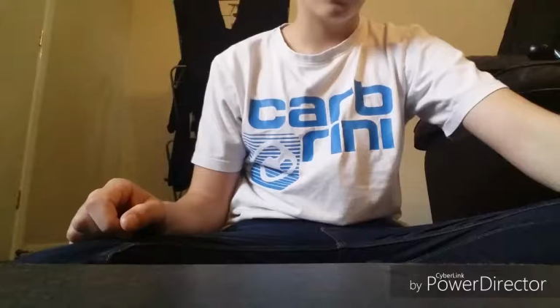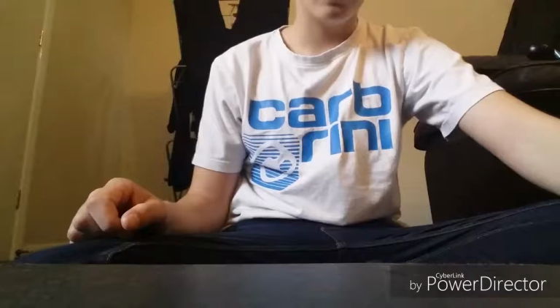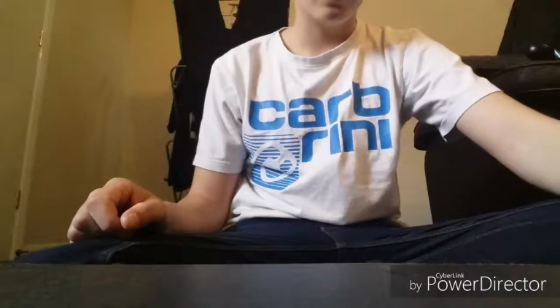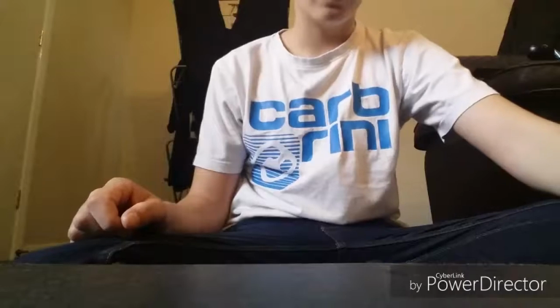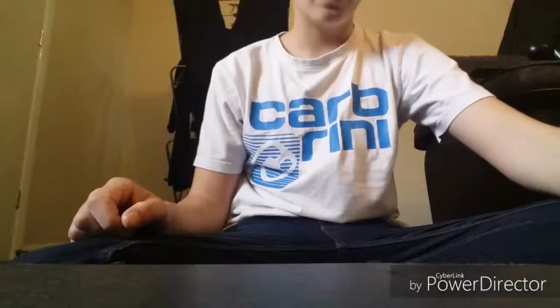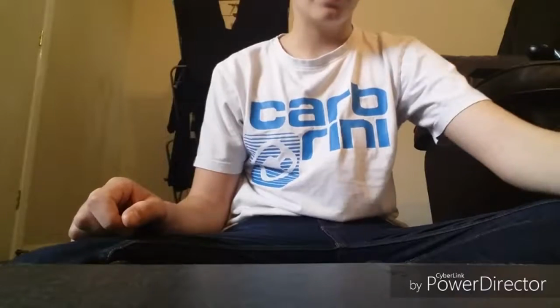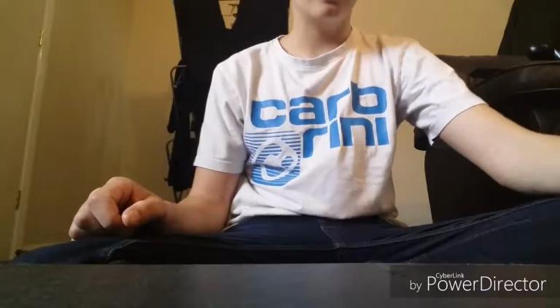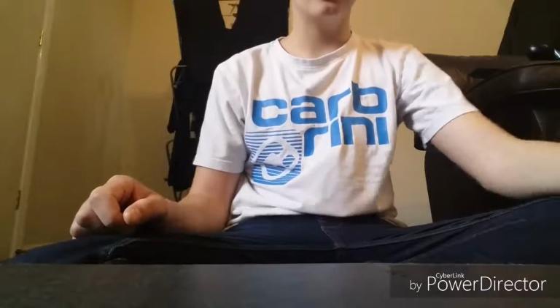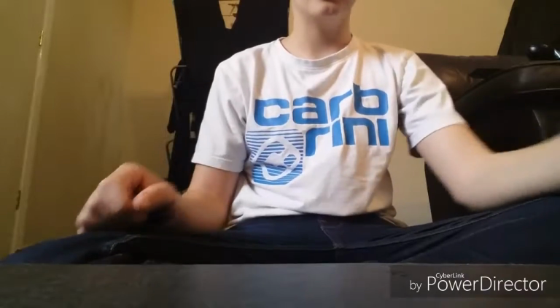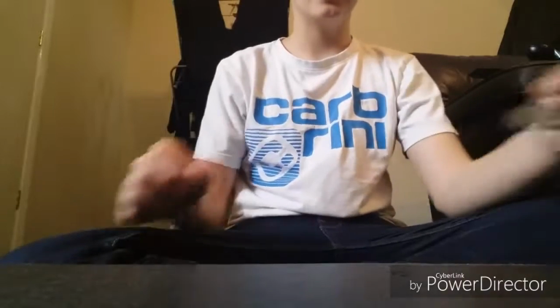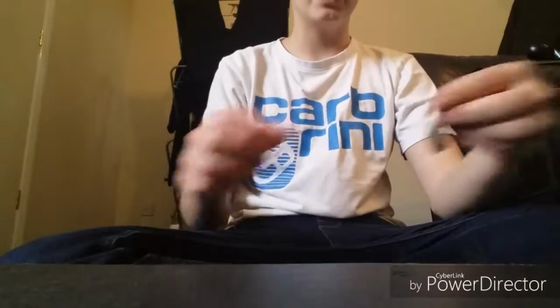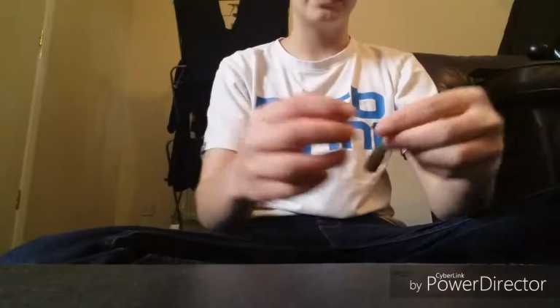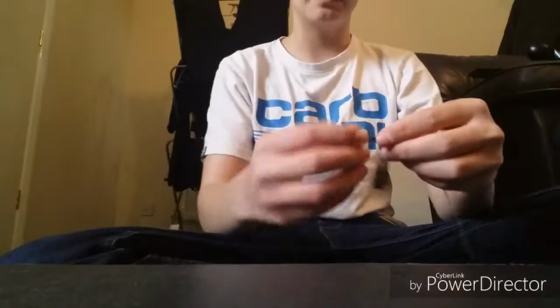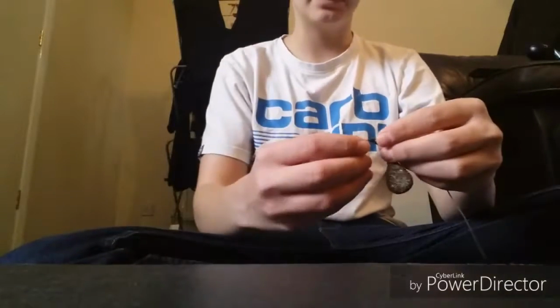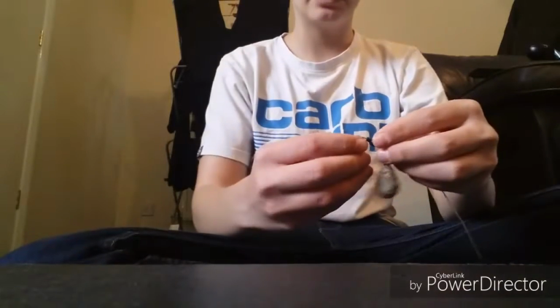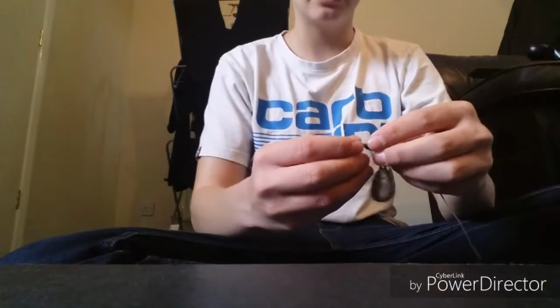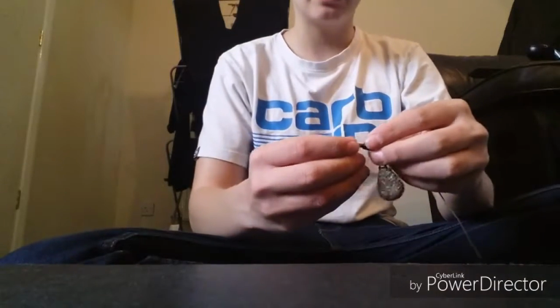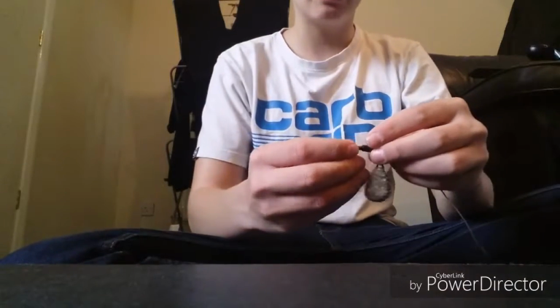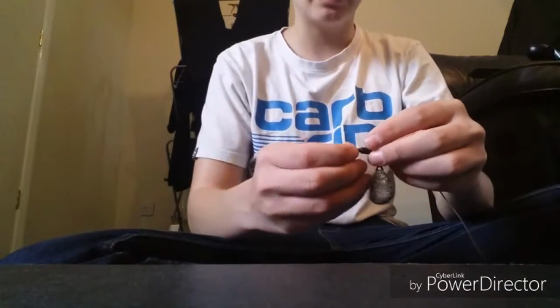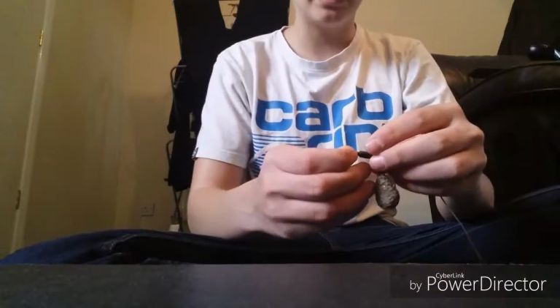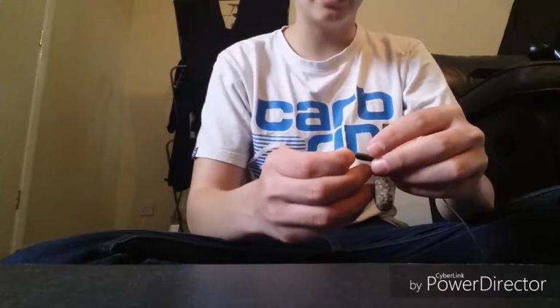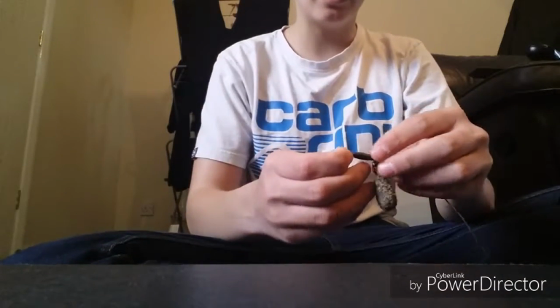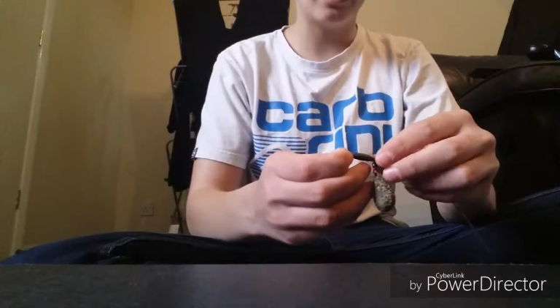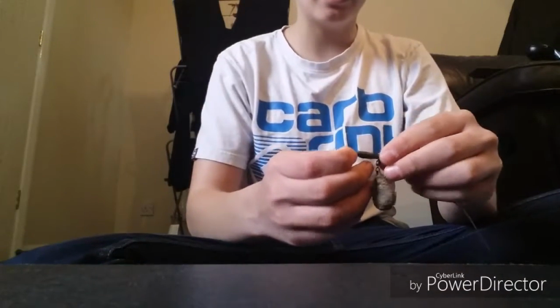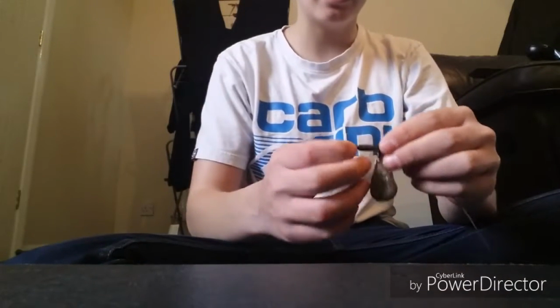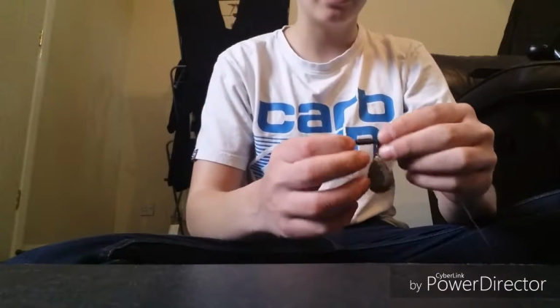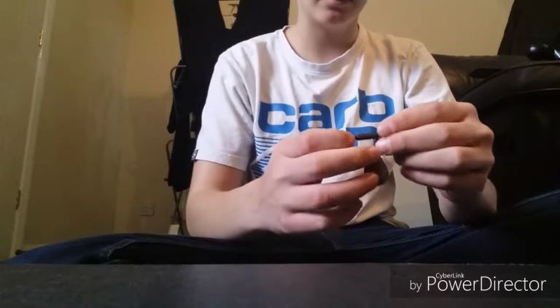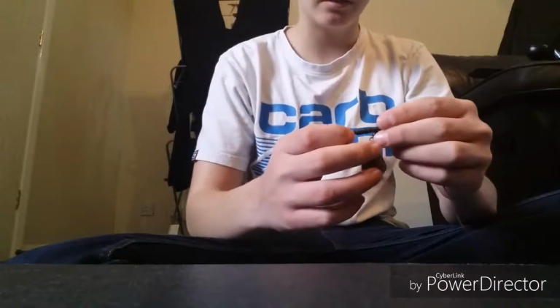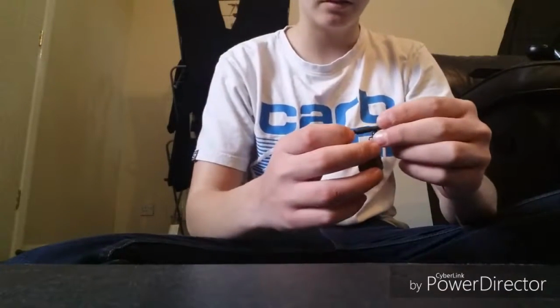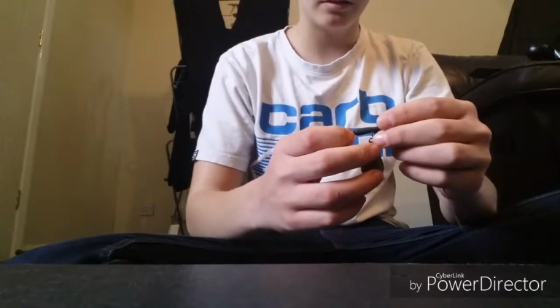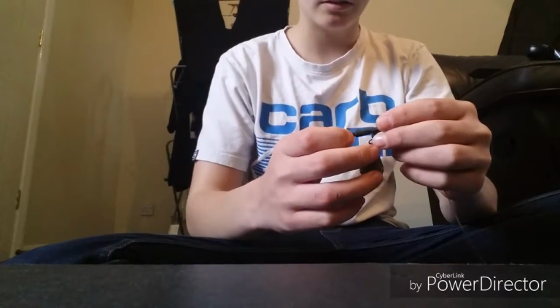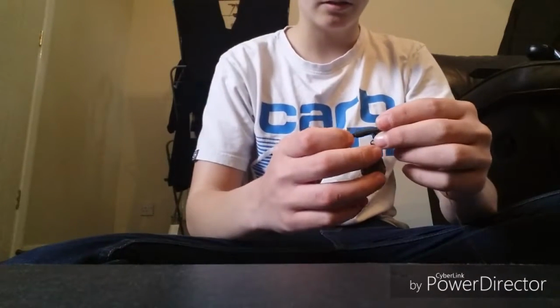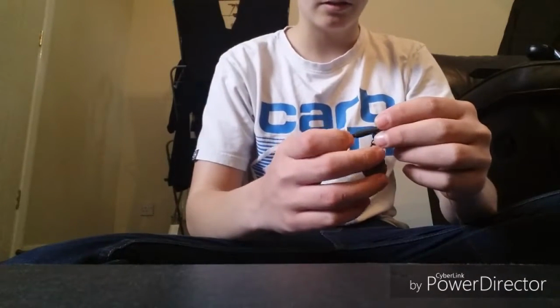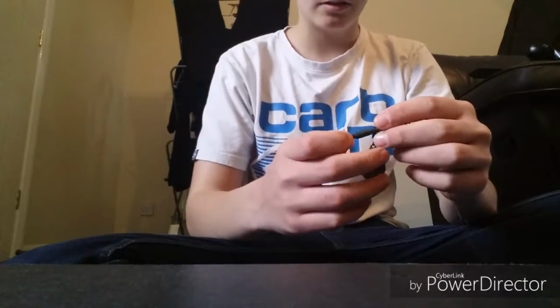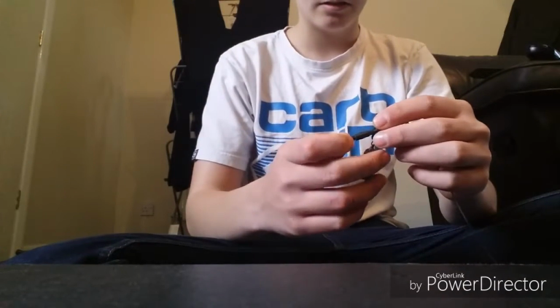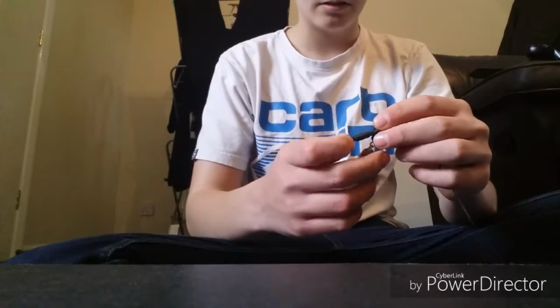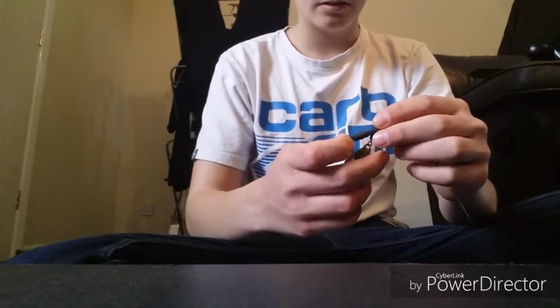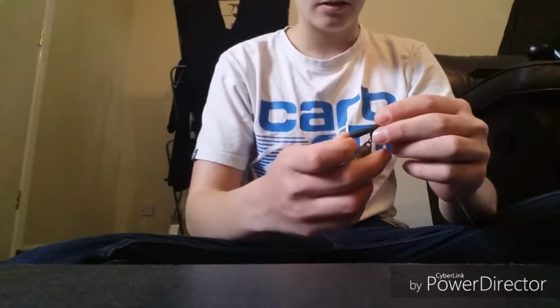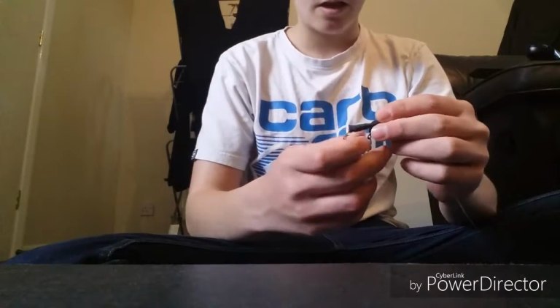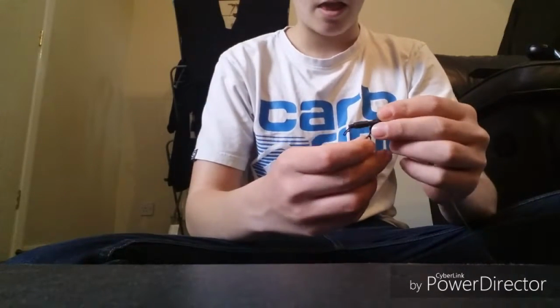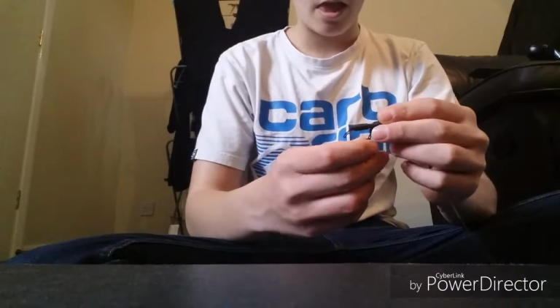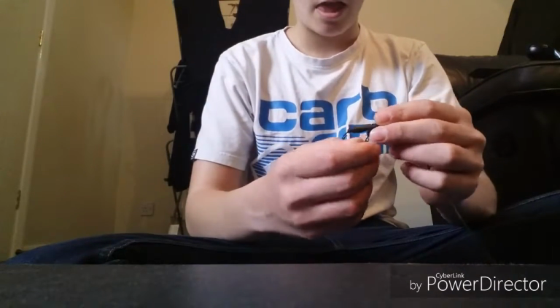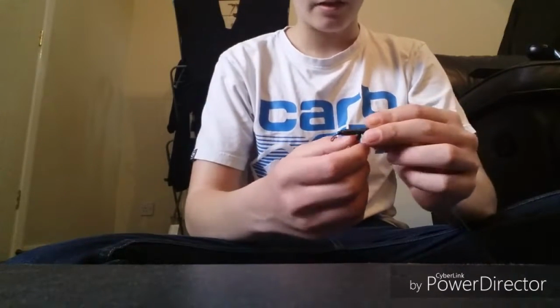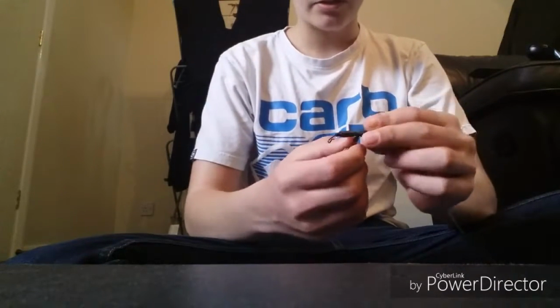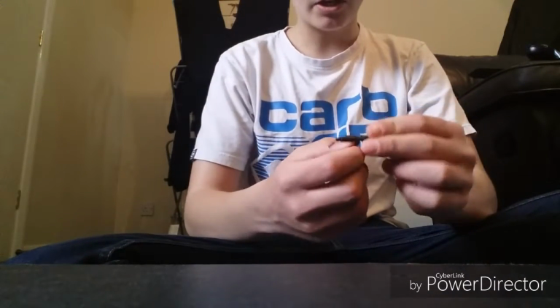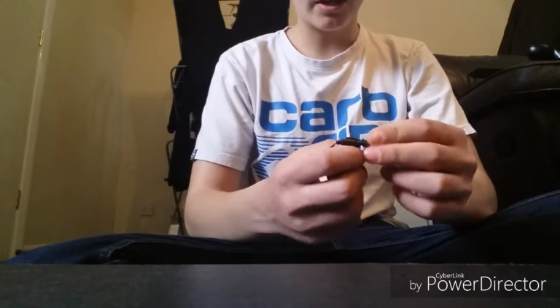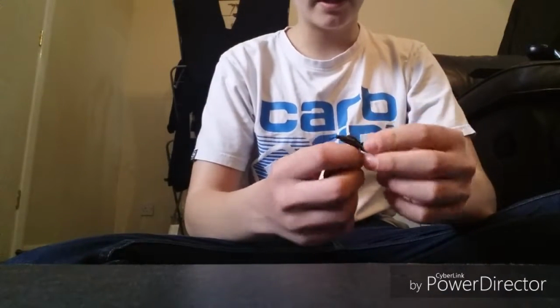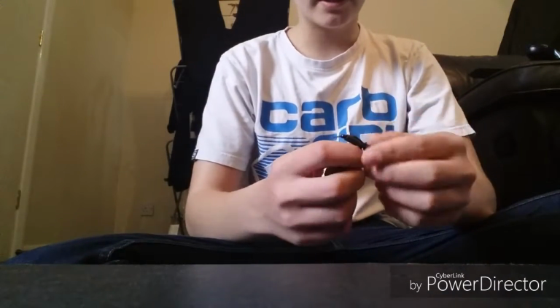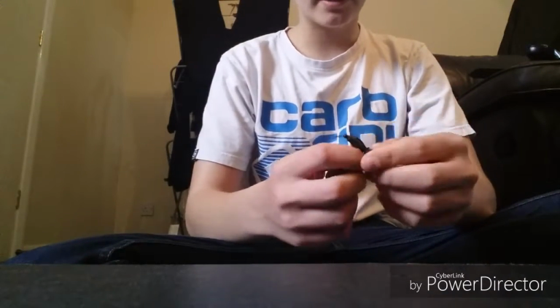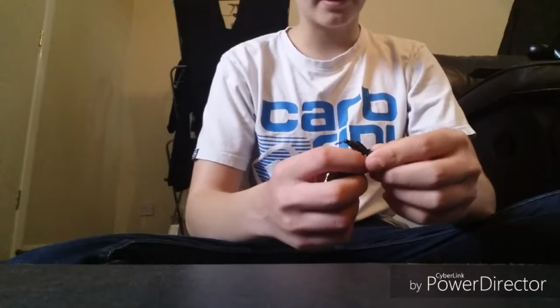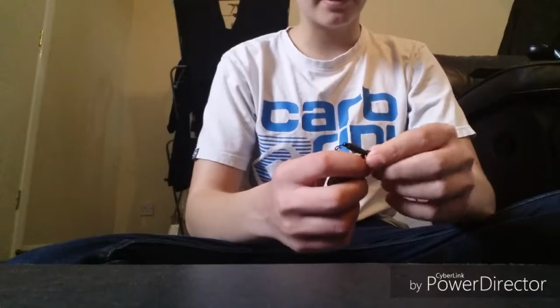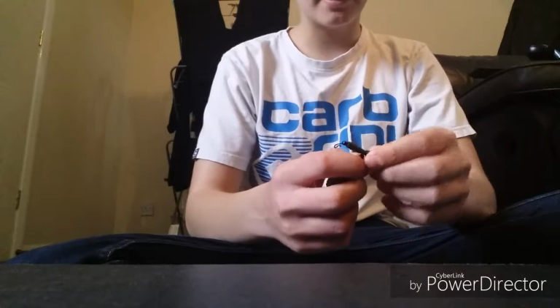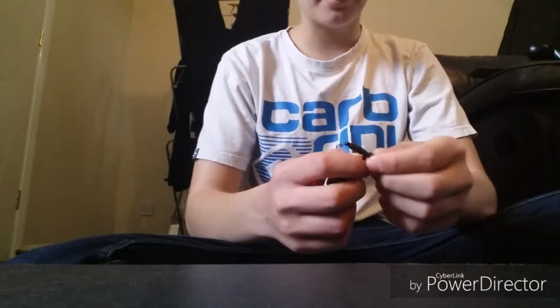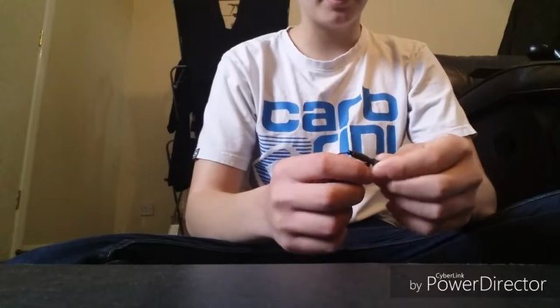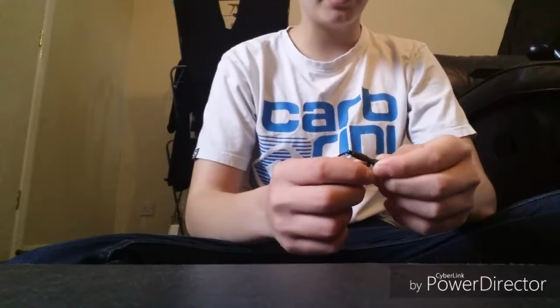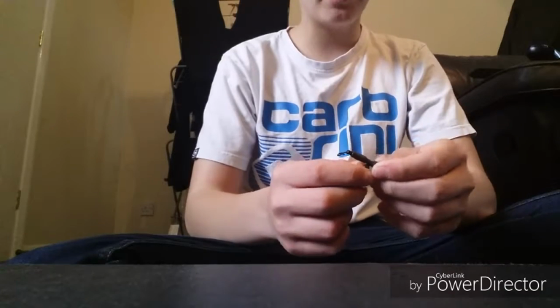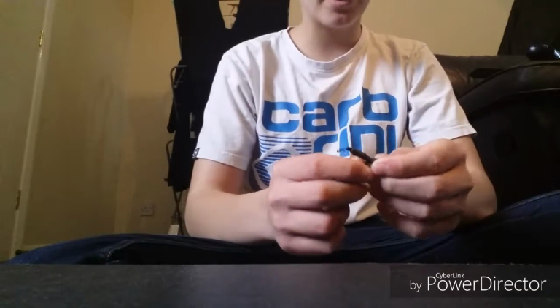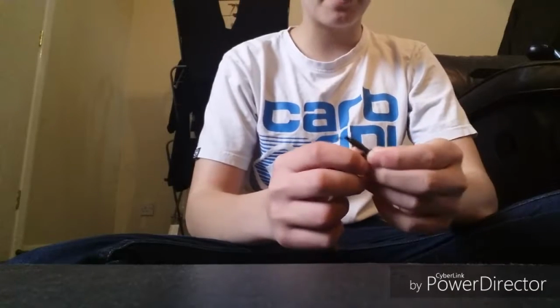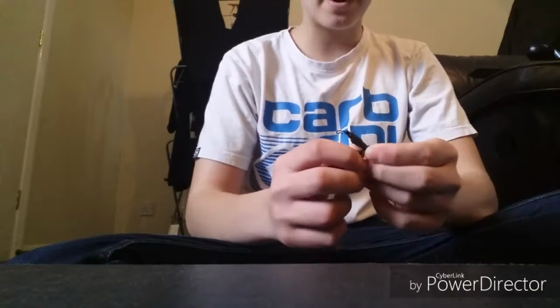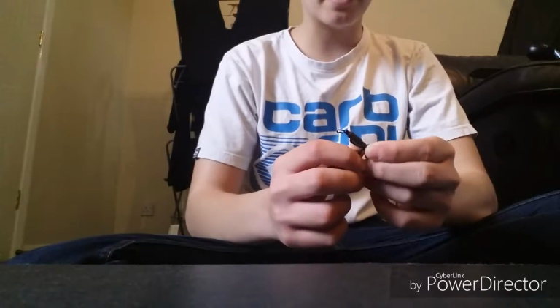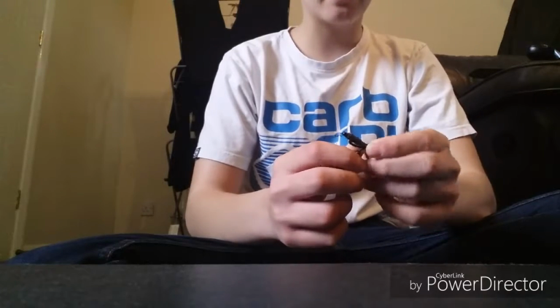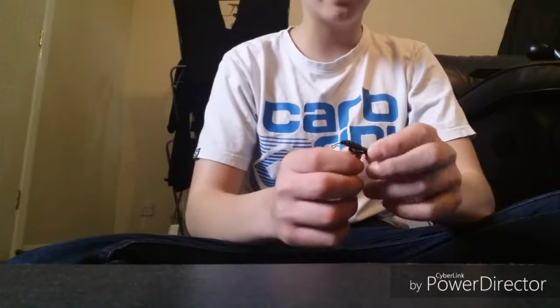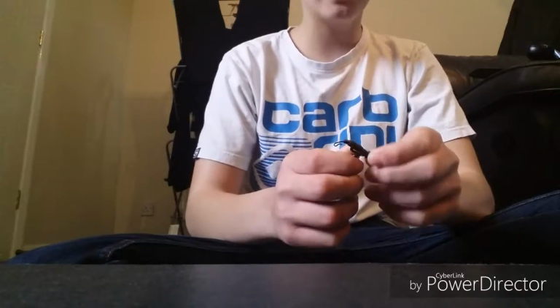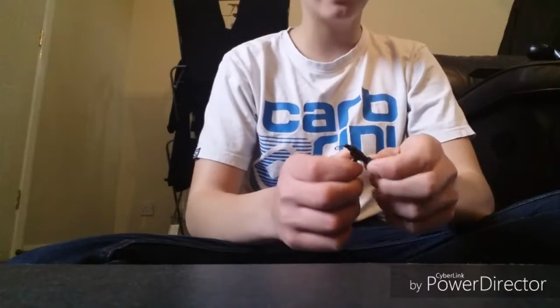Right then guys, in this episode we are tying a PVA bag rig.